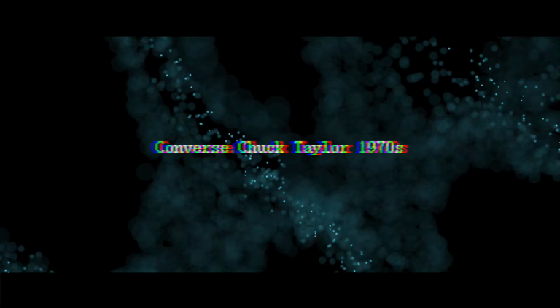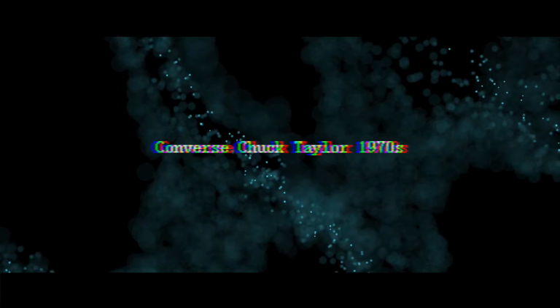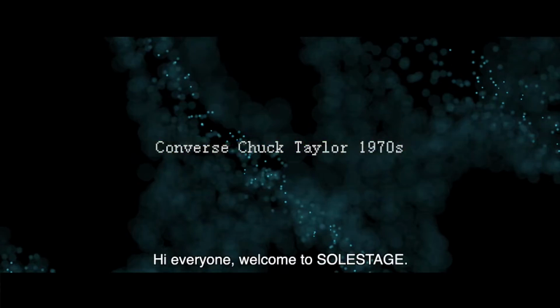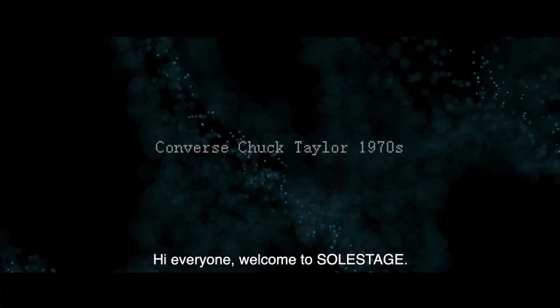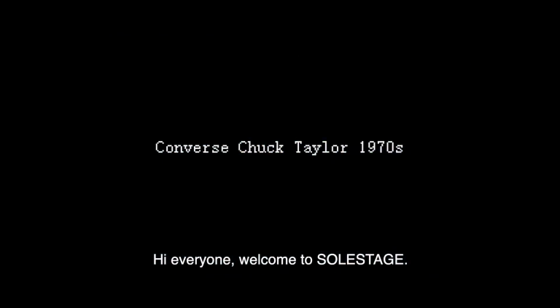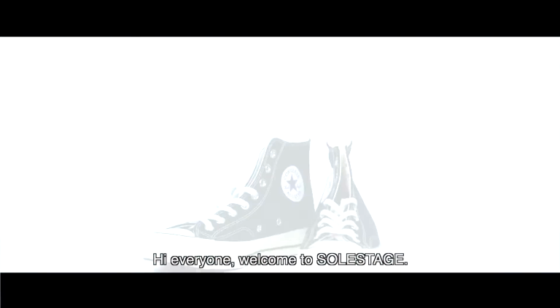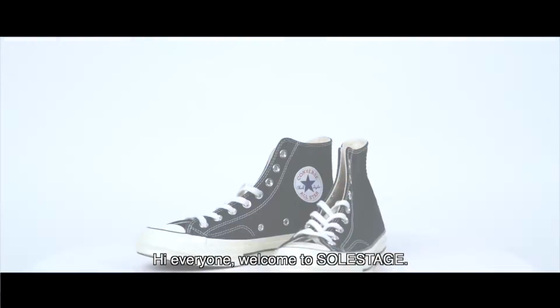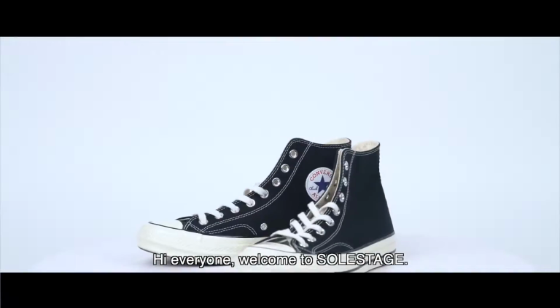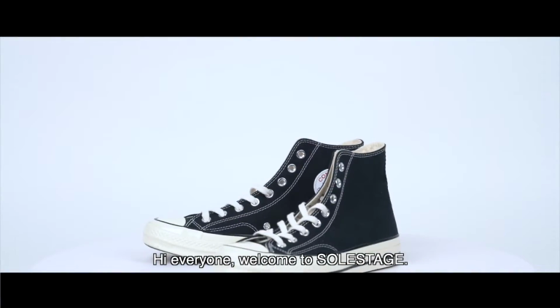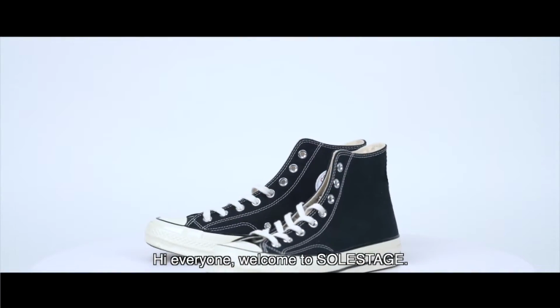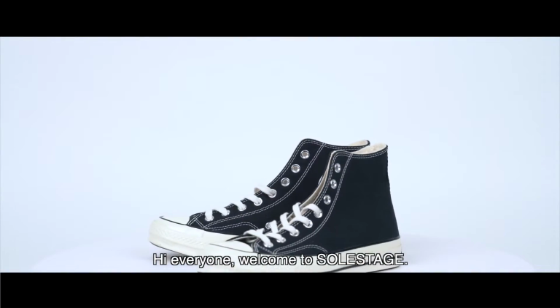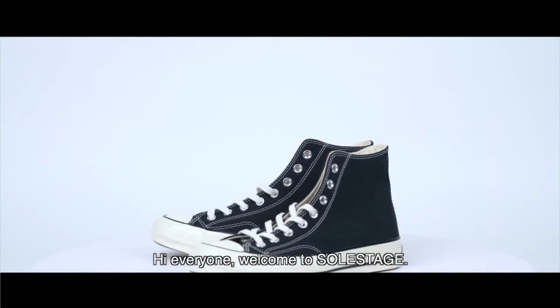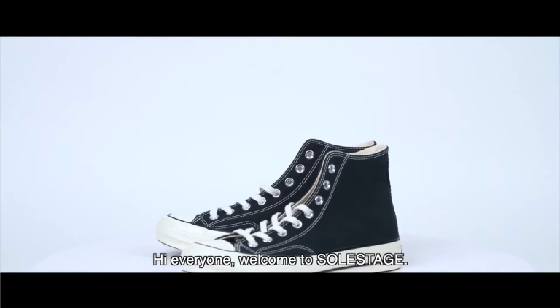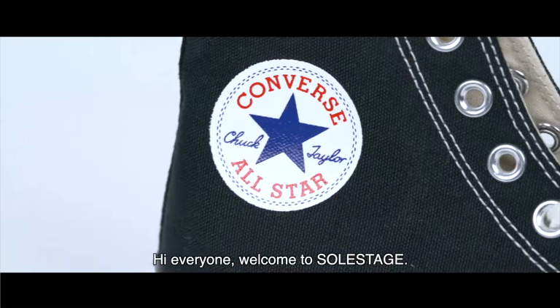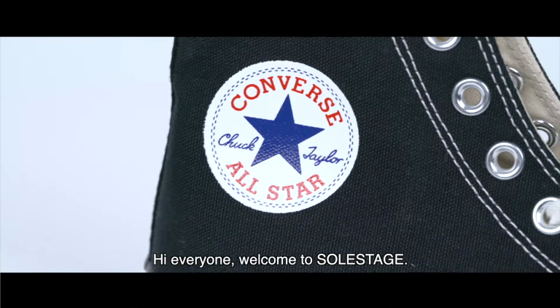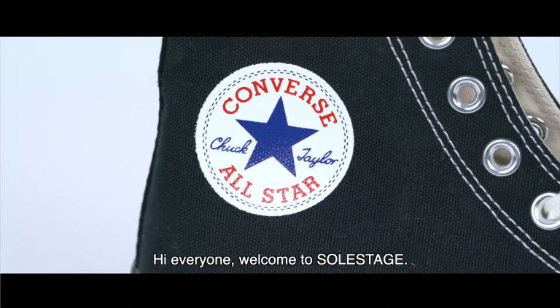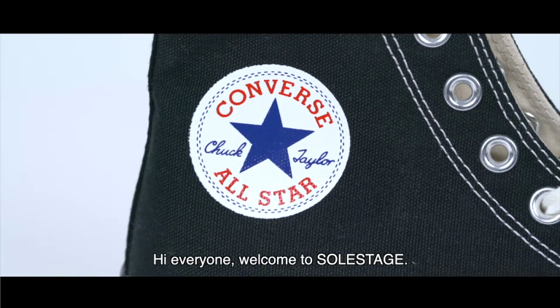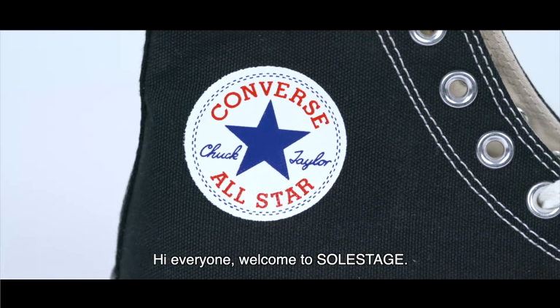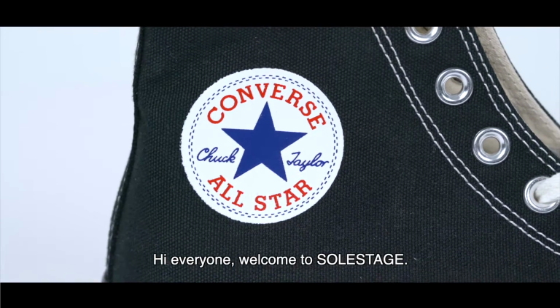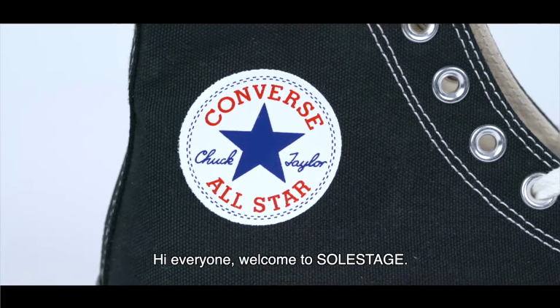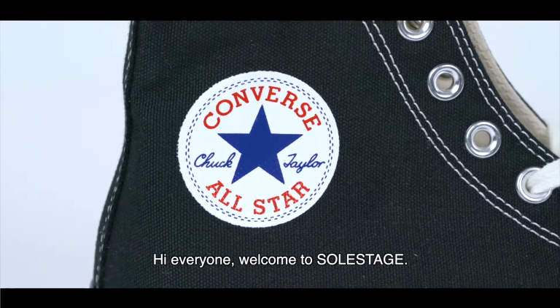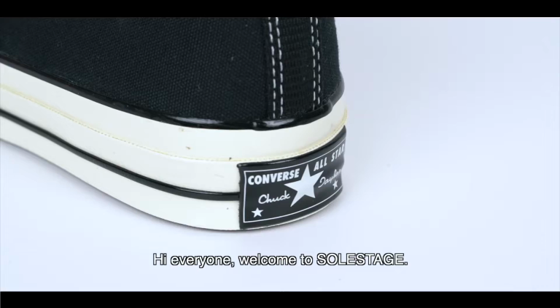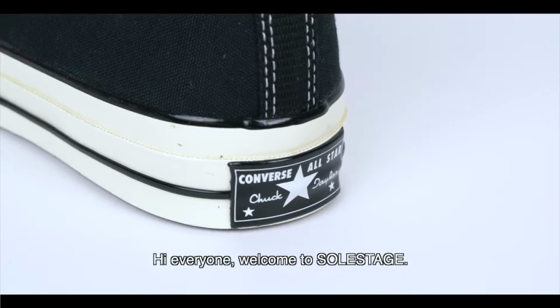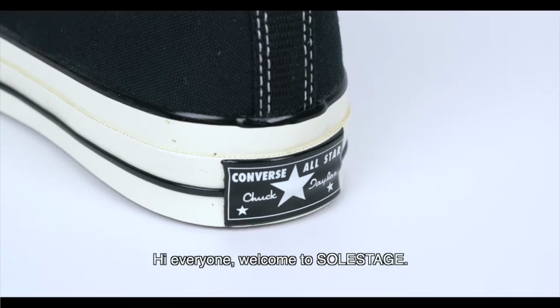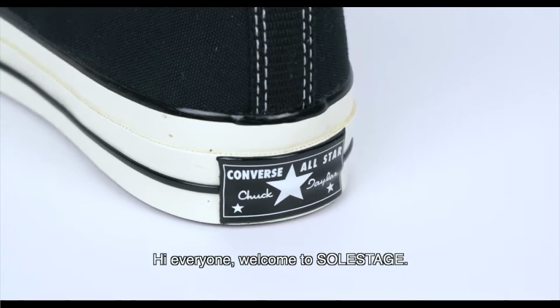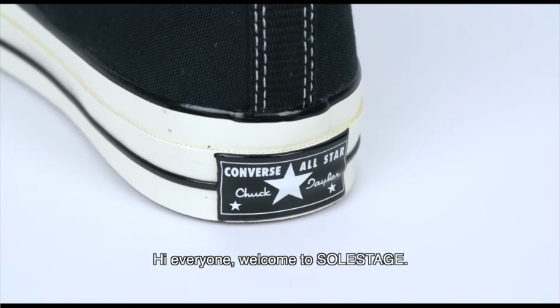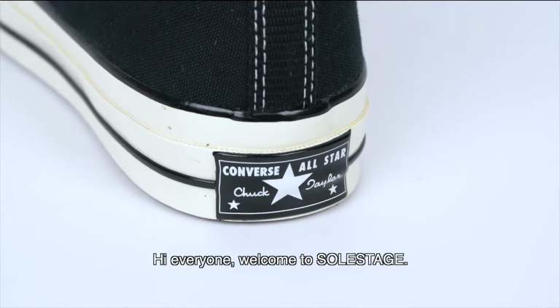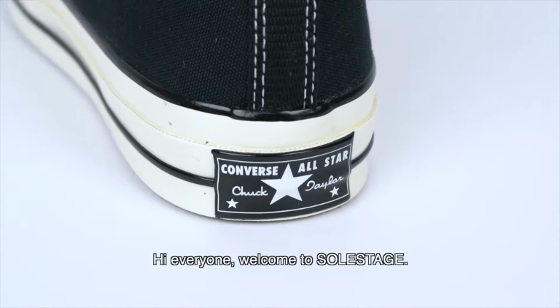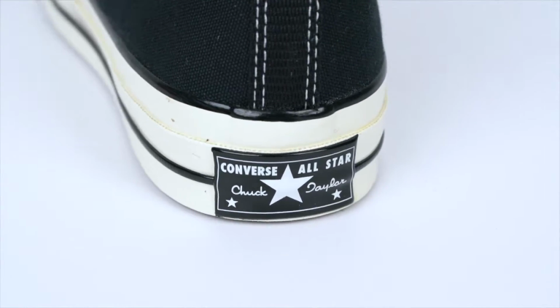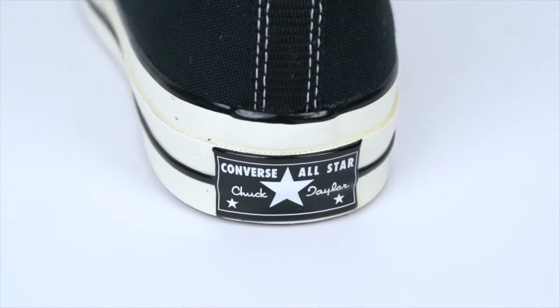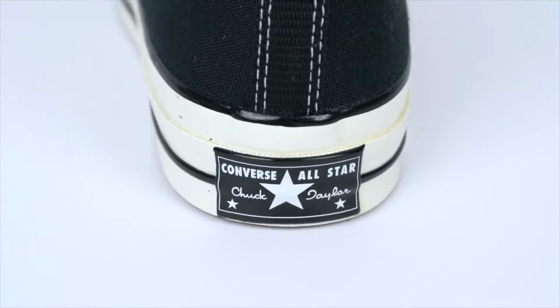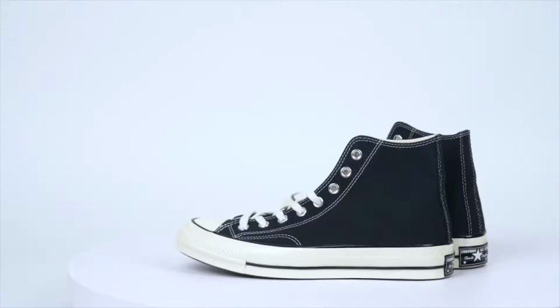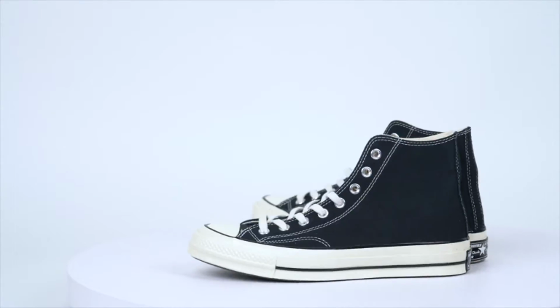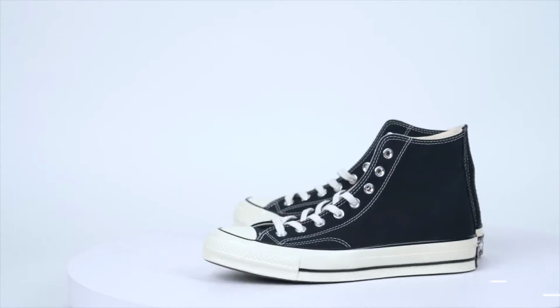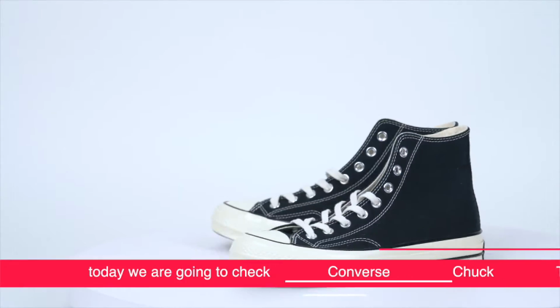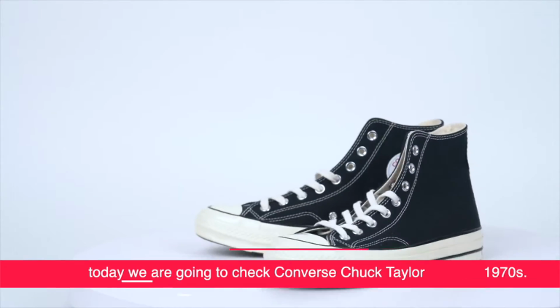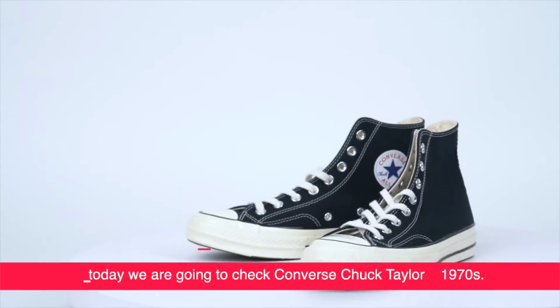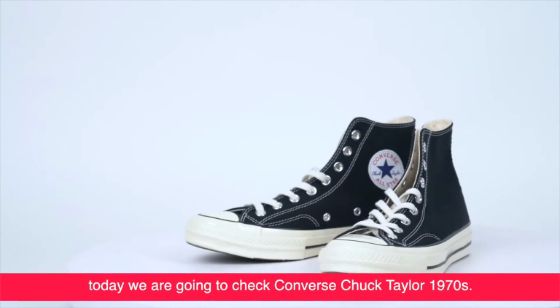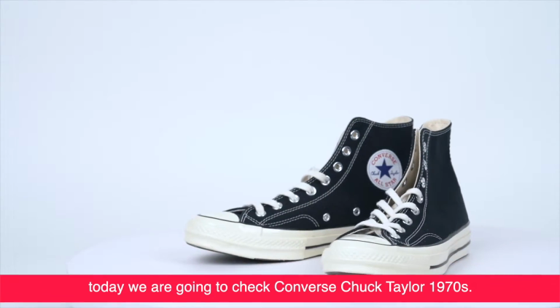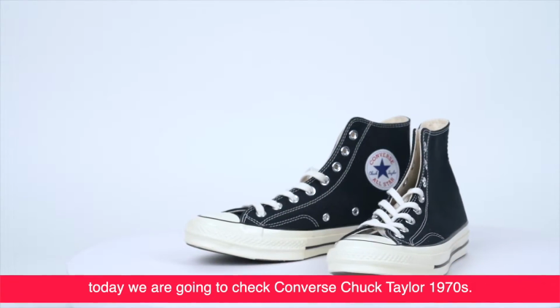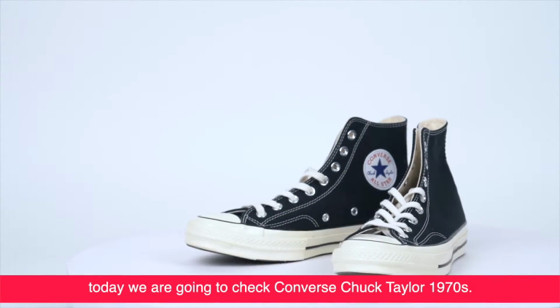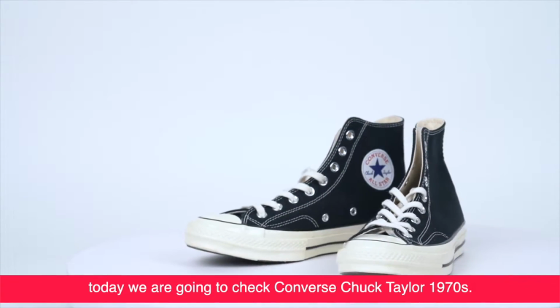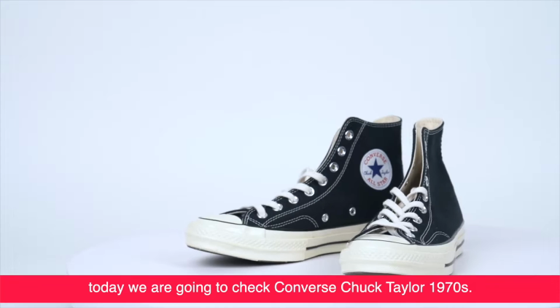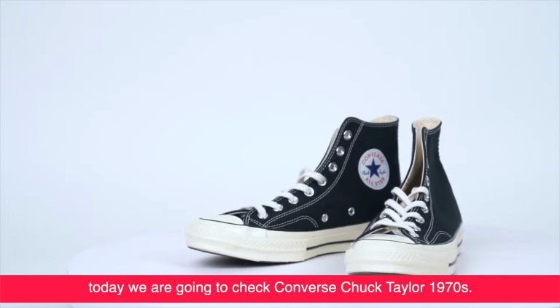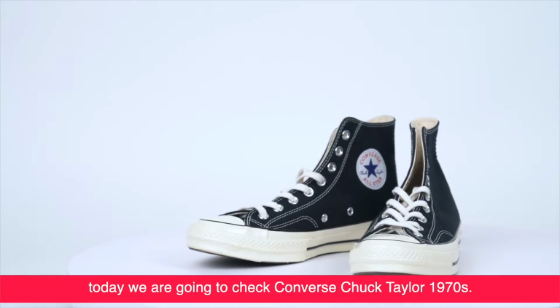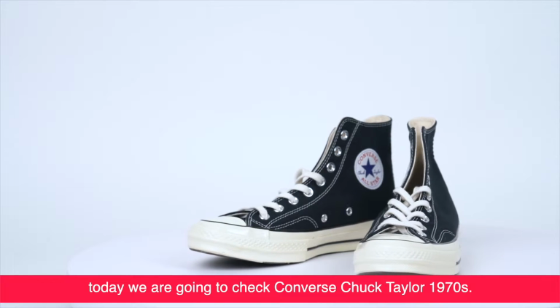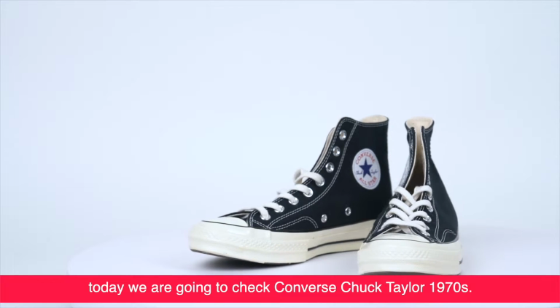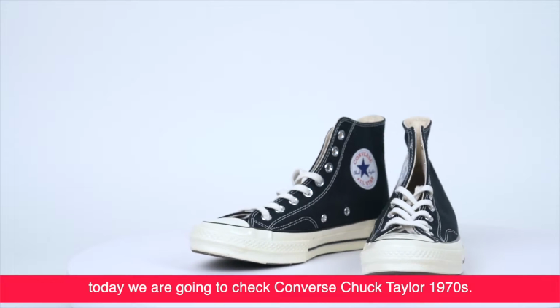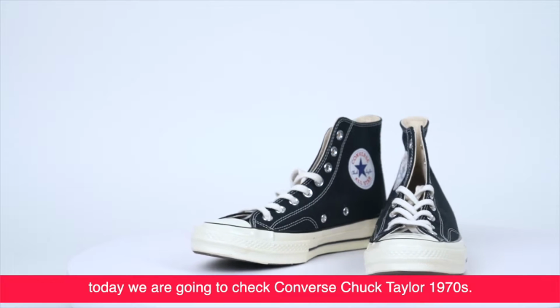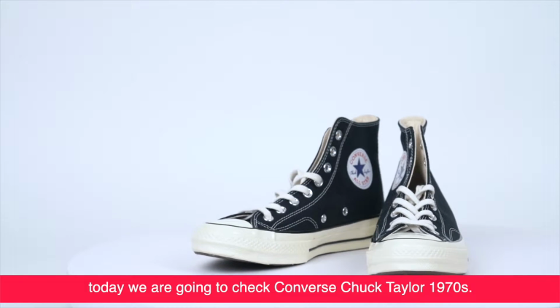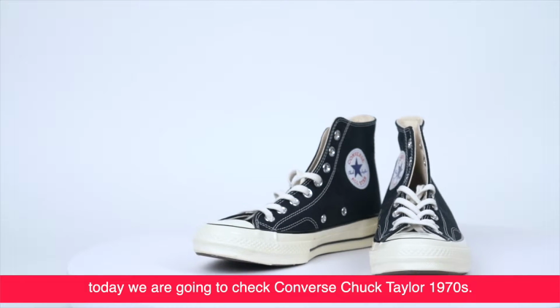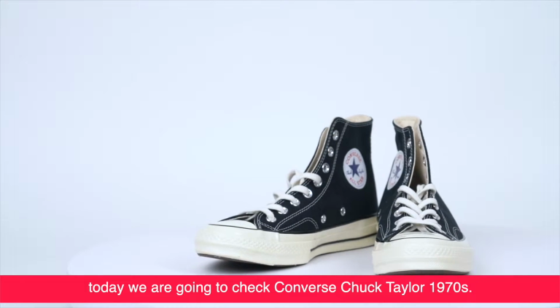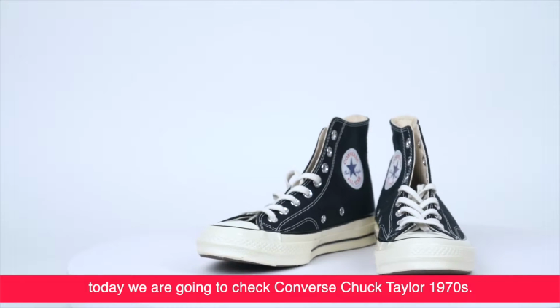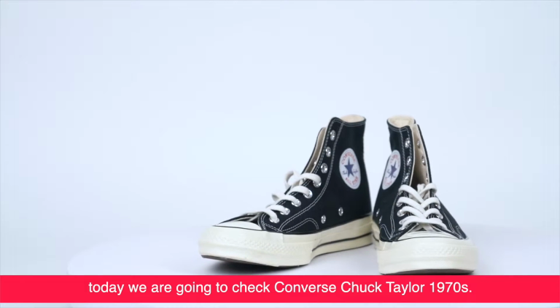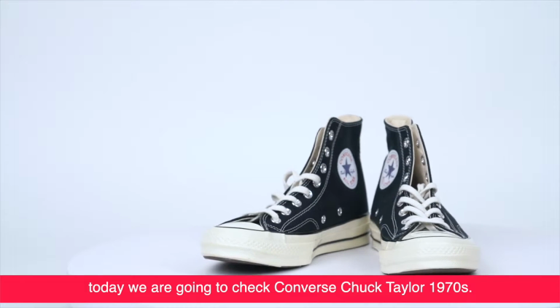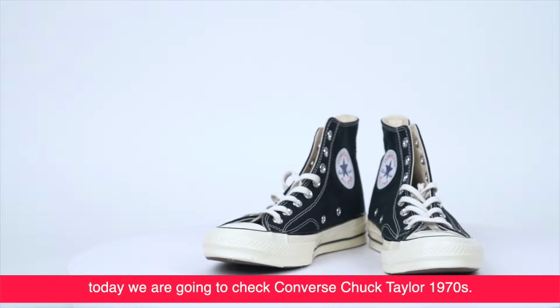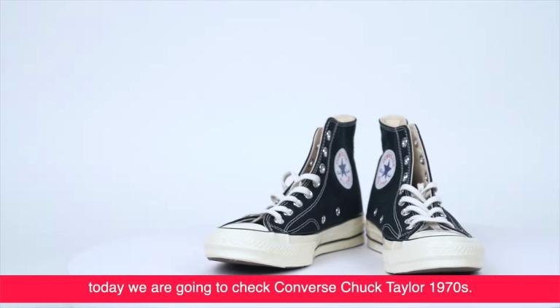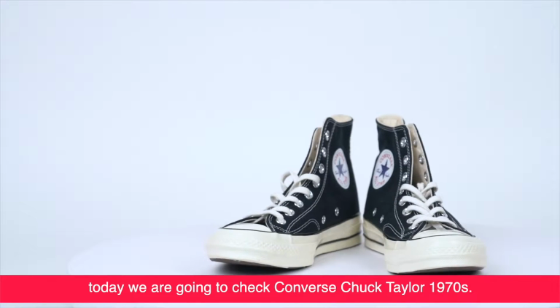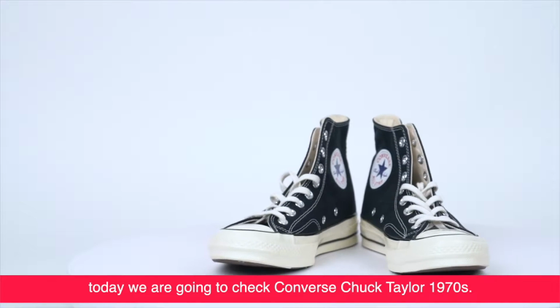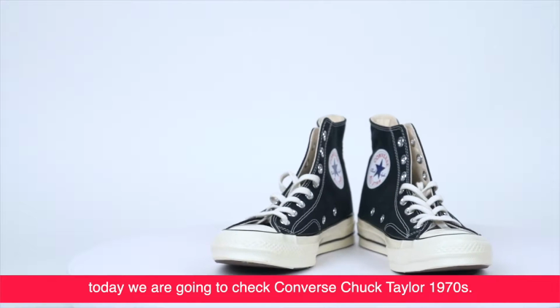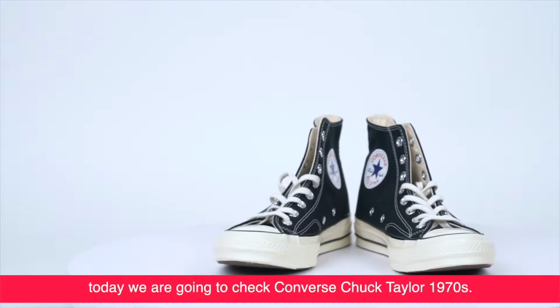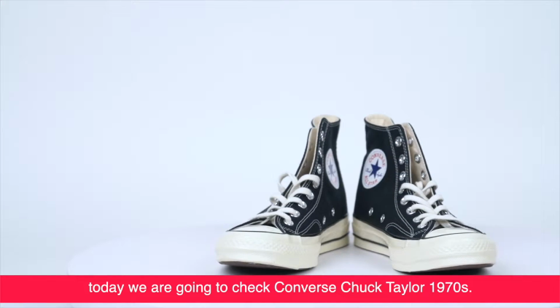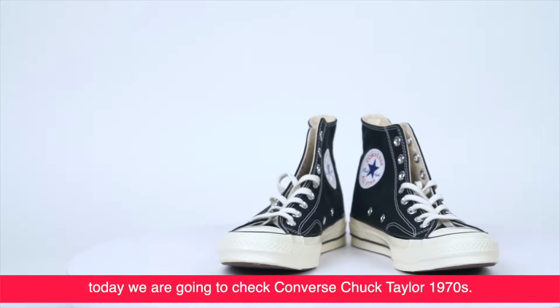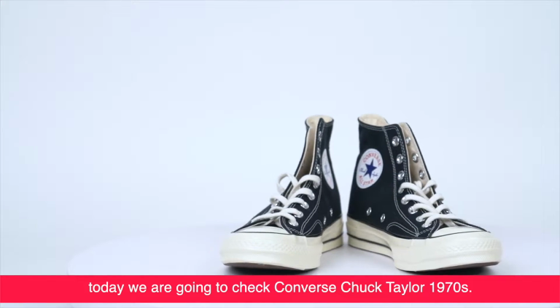Hi everyone, welcome to Full Stage. Today we are going to check Converse Chuck Taylor 1970s.